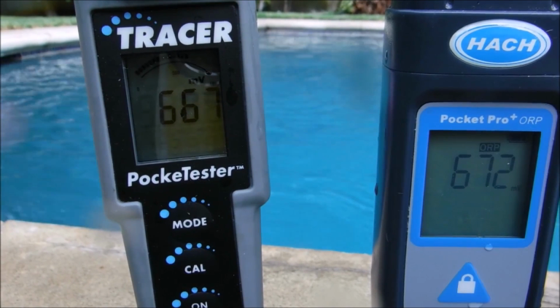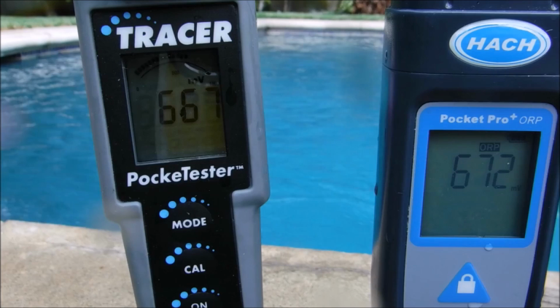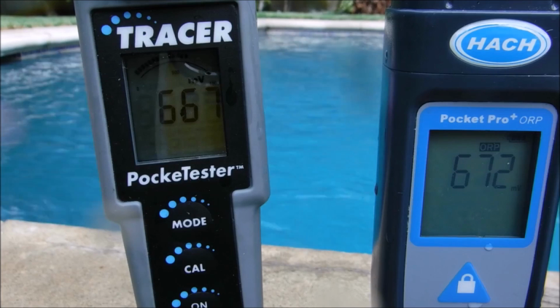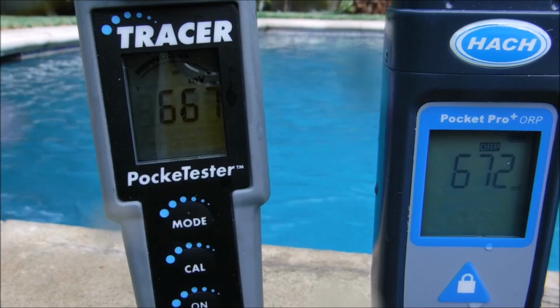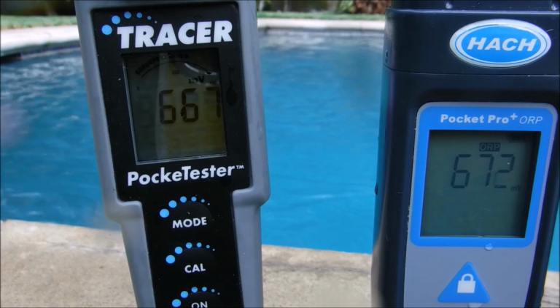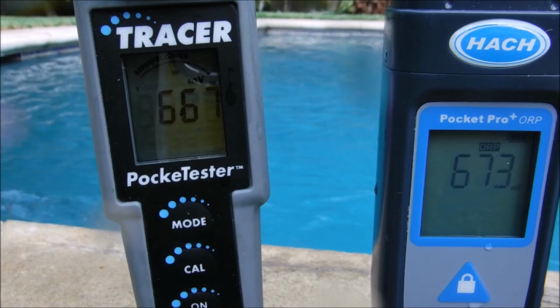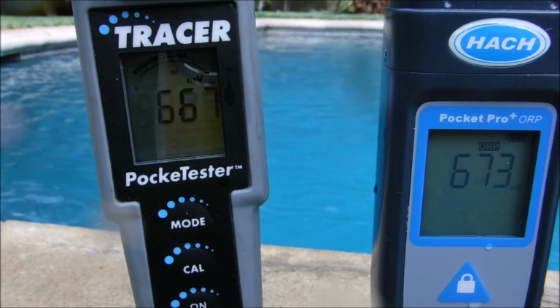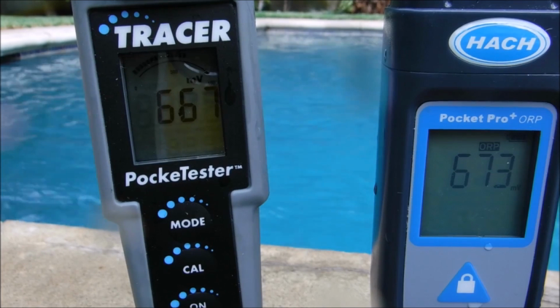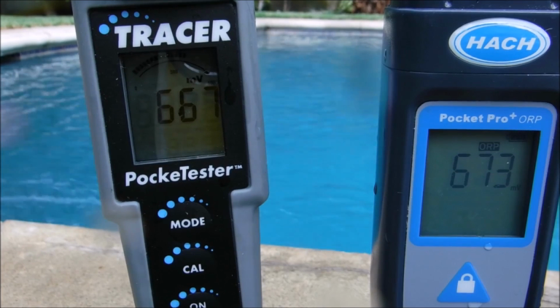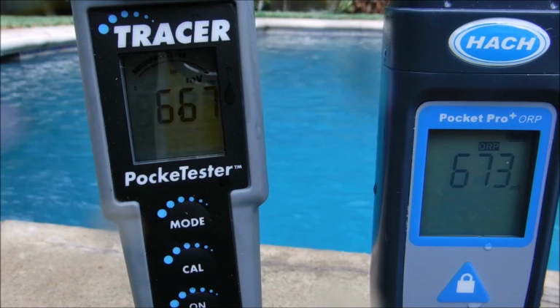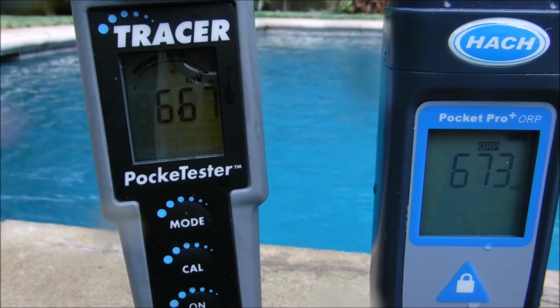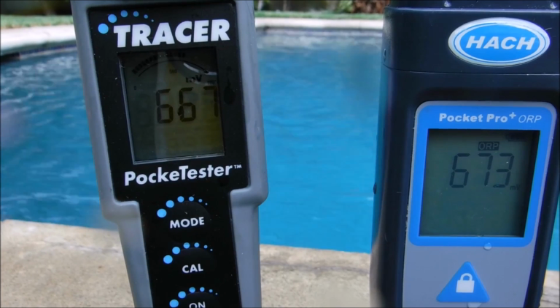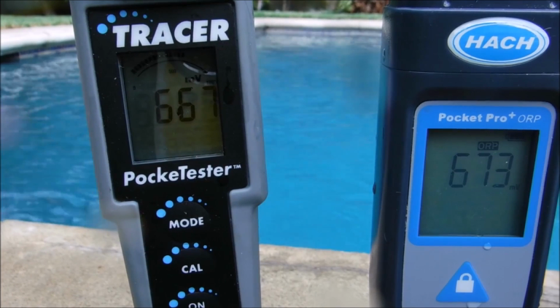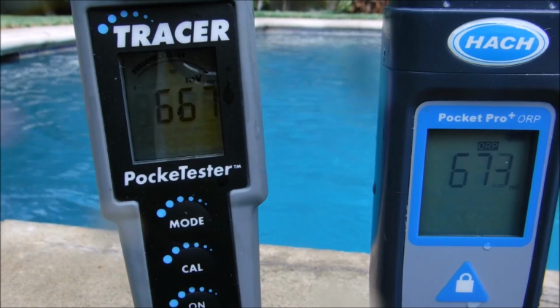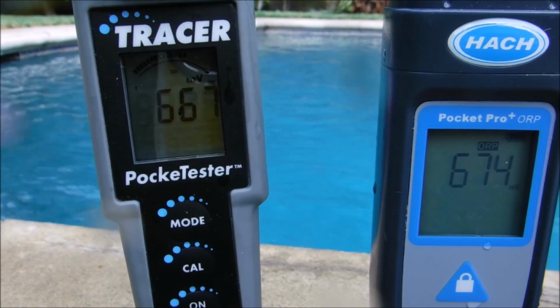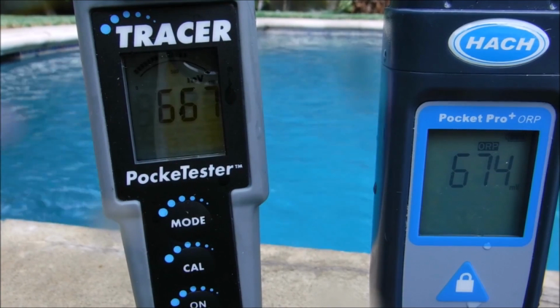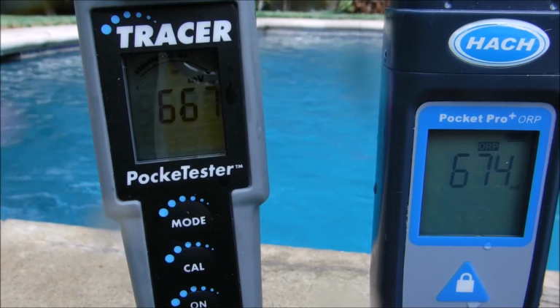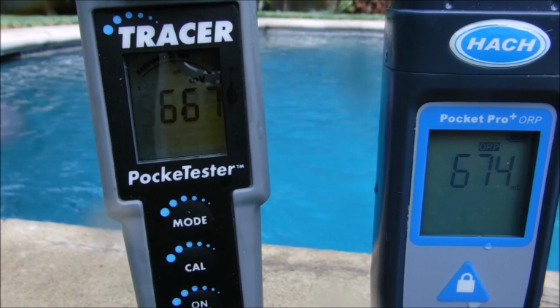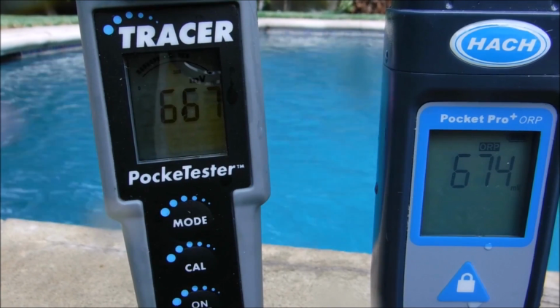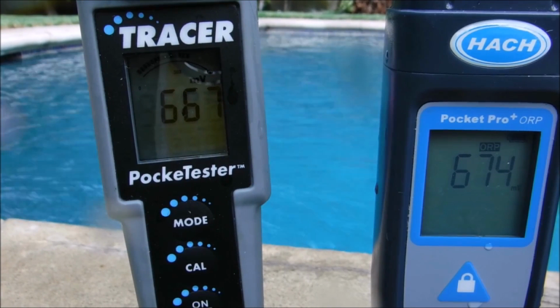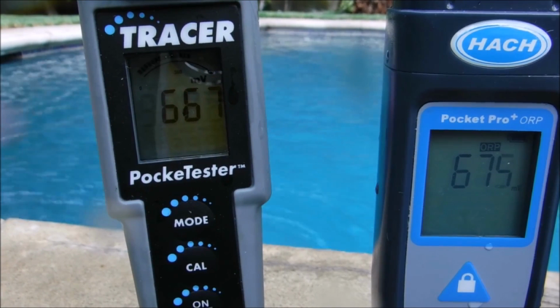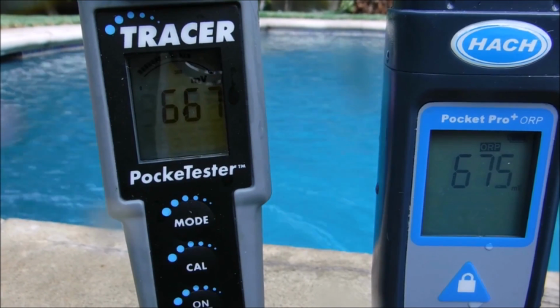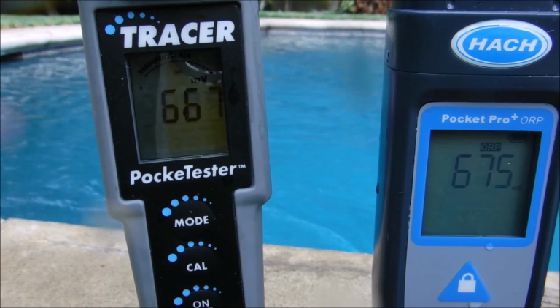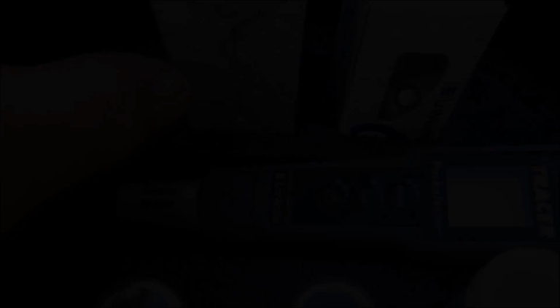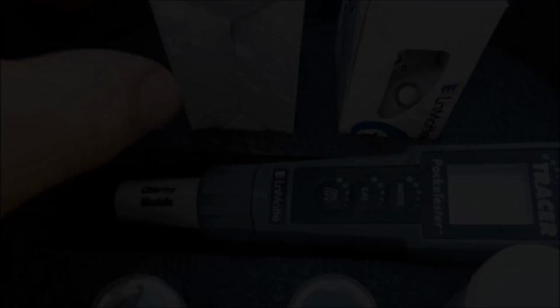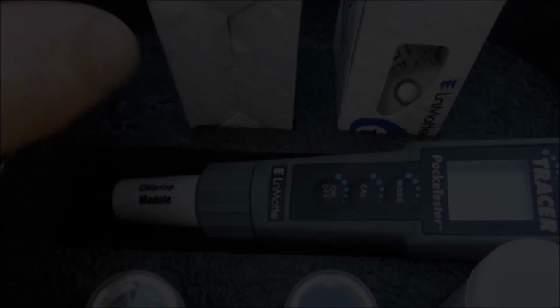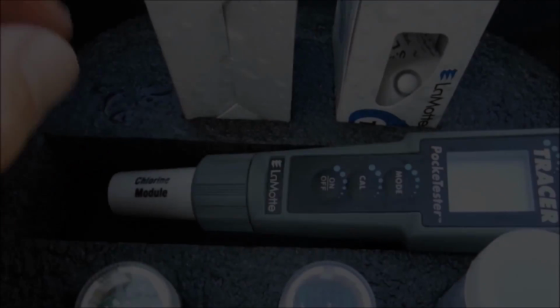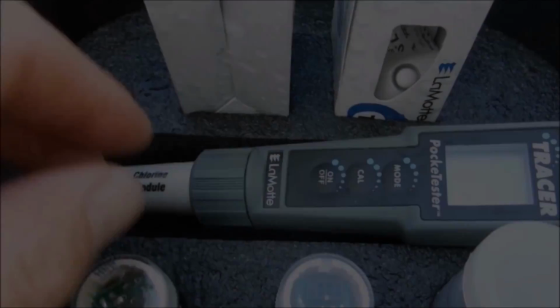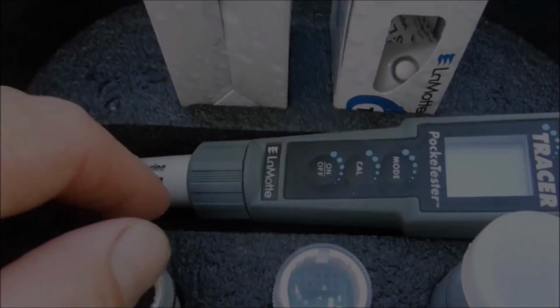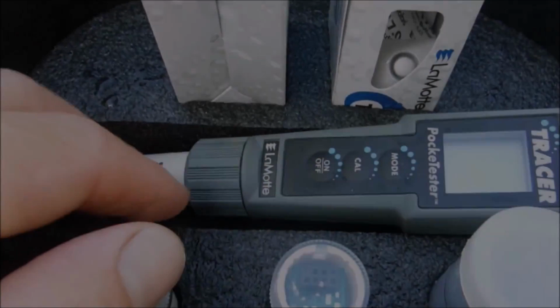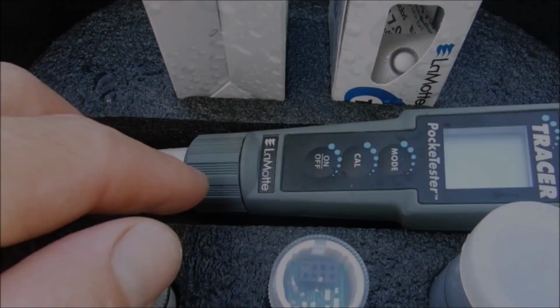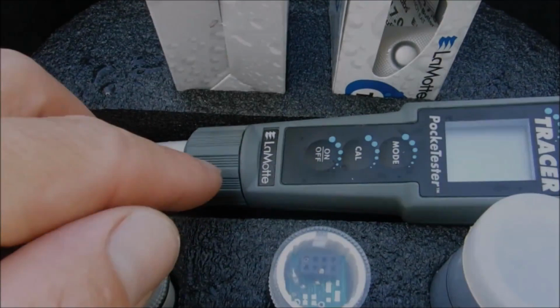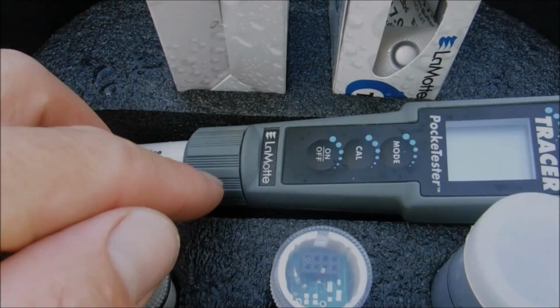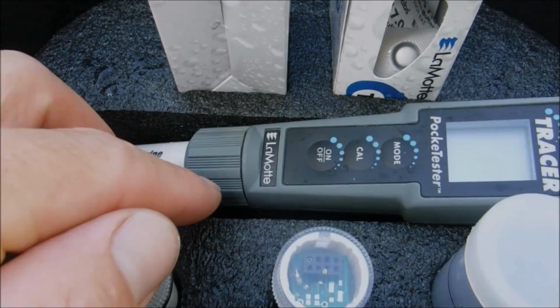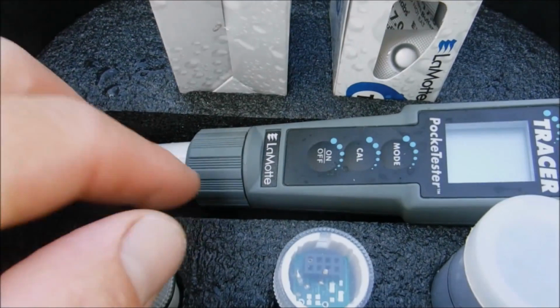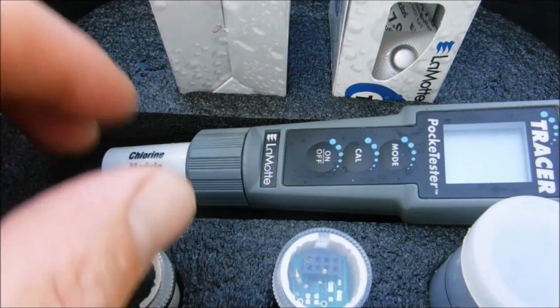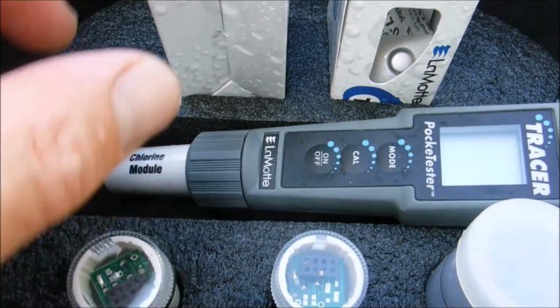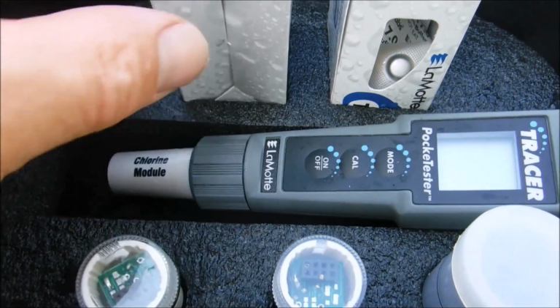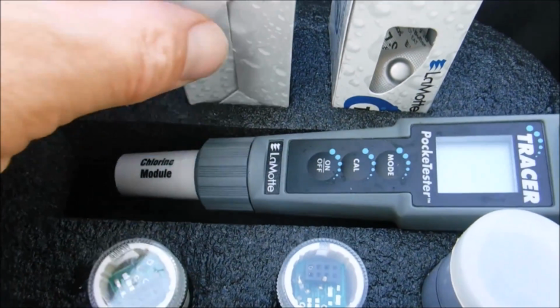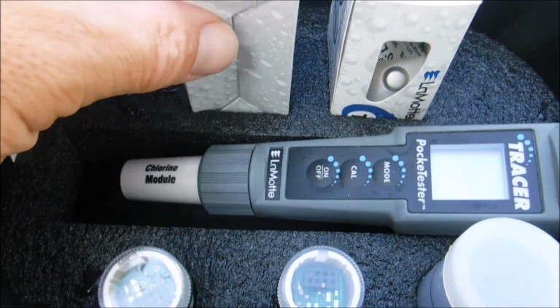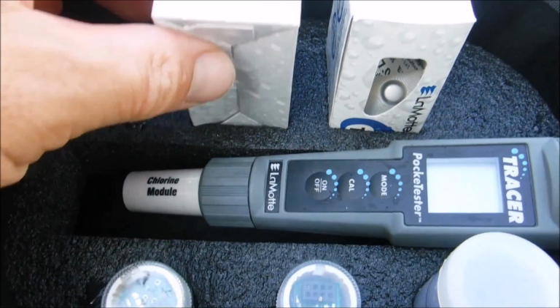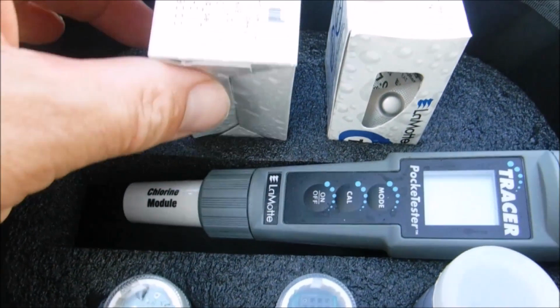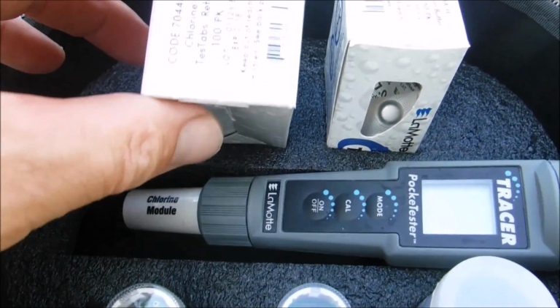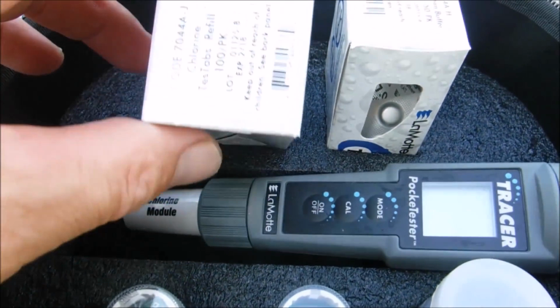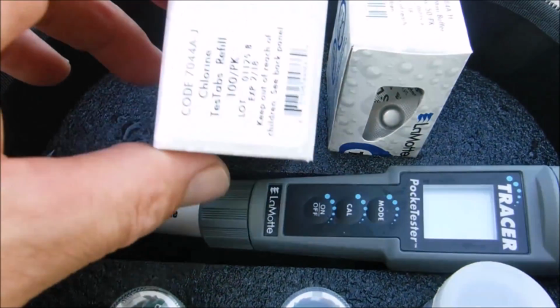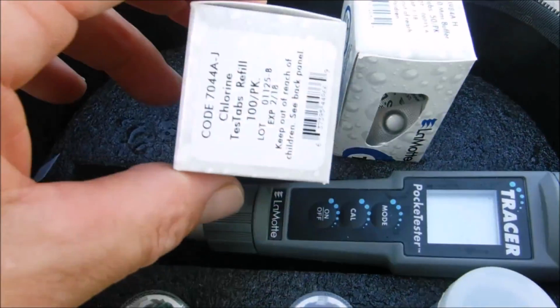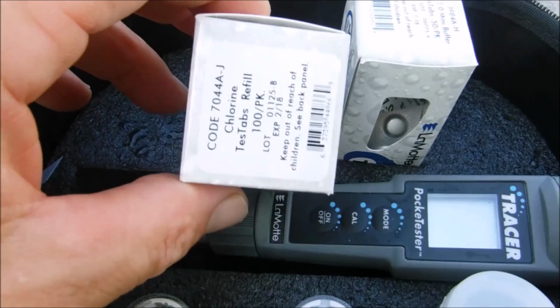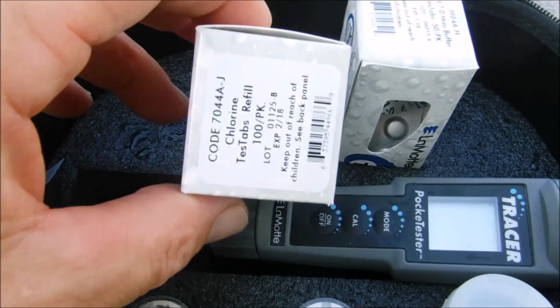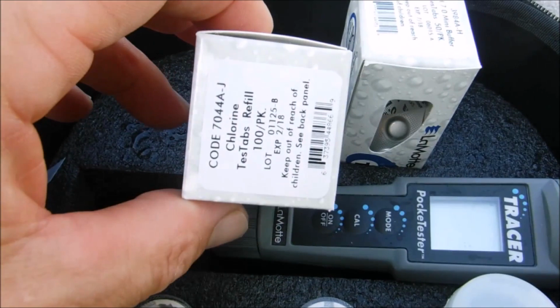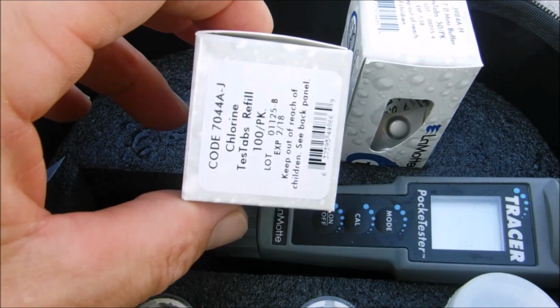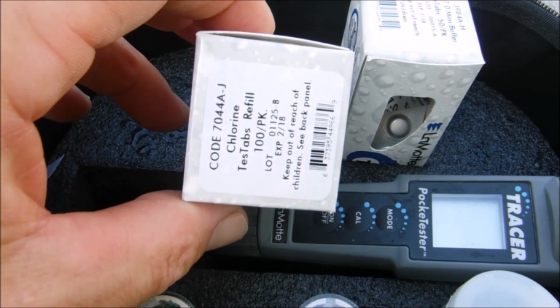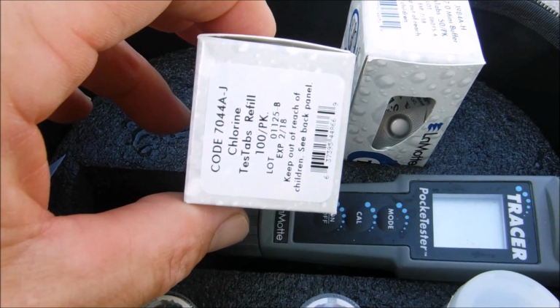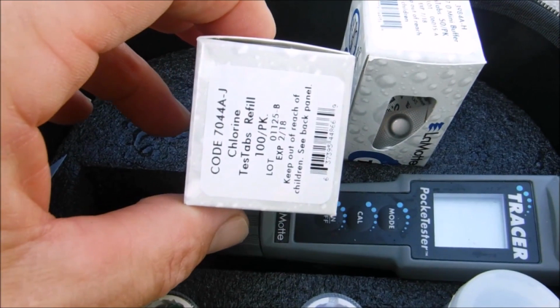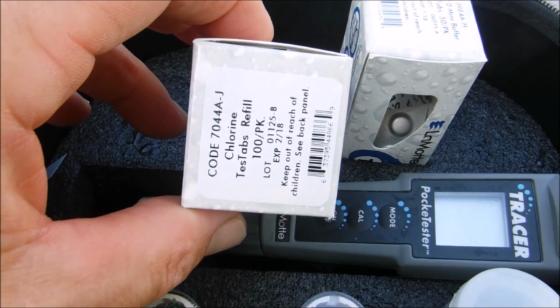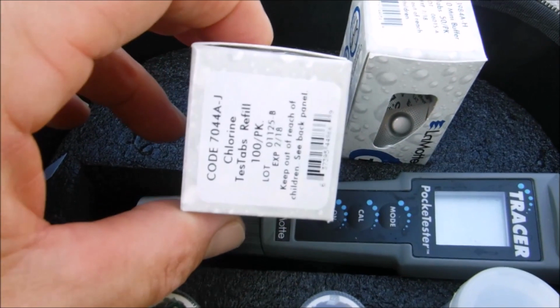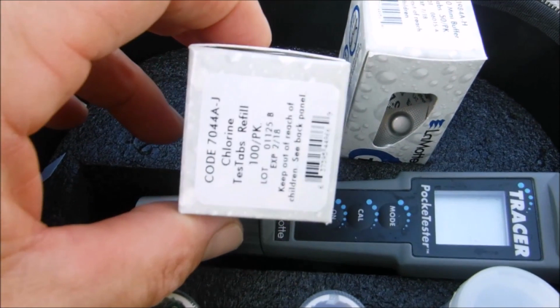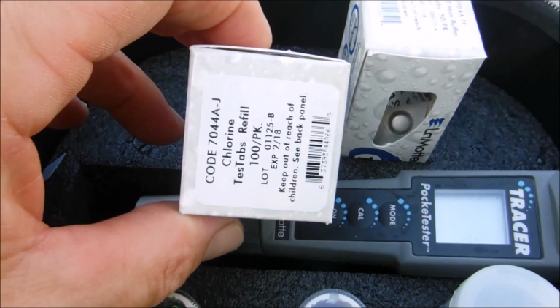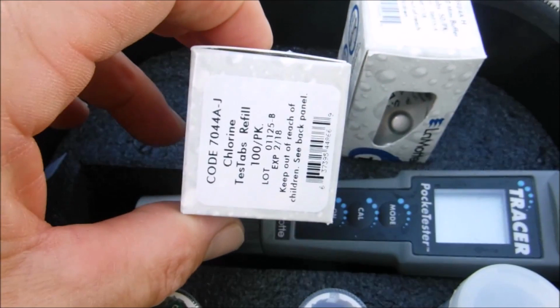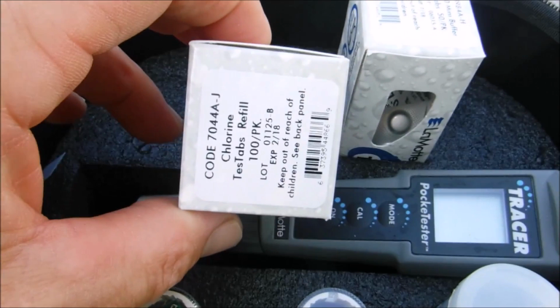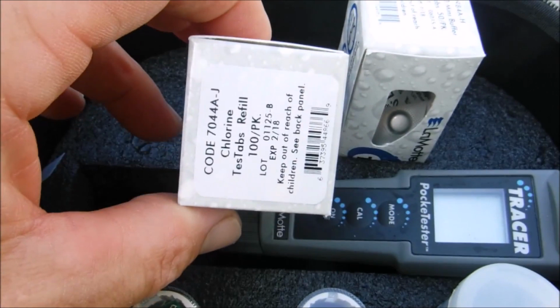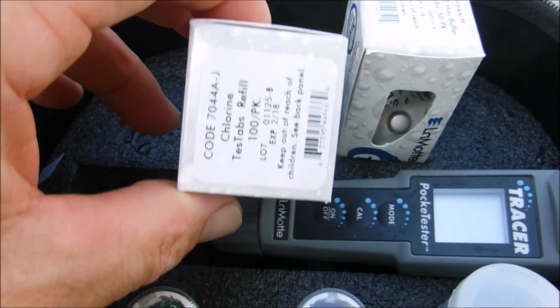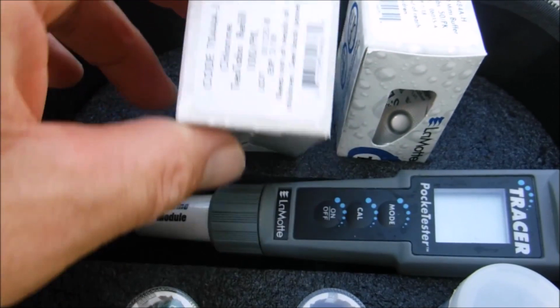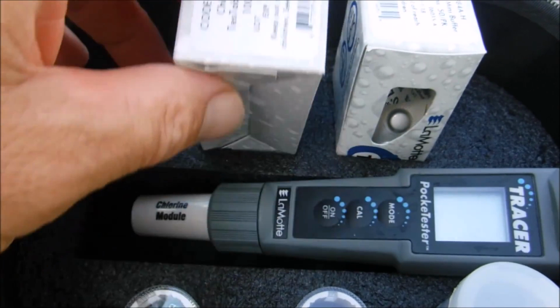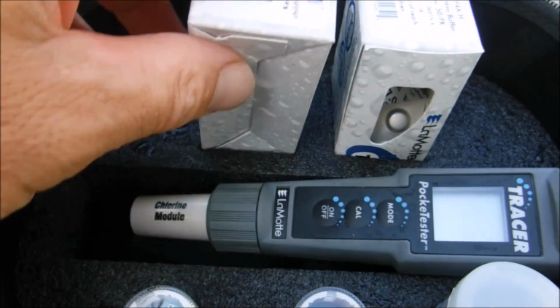The one on the right is still upticking a little bit. This particular model also does total chlorine, and you have to use tablets to get that reading.